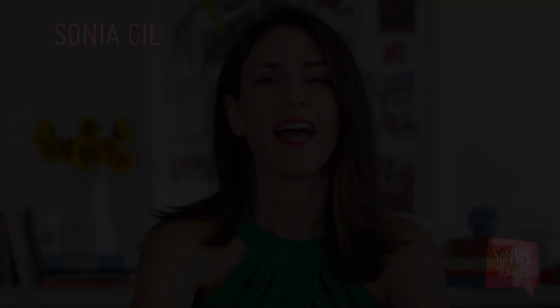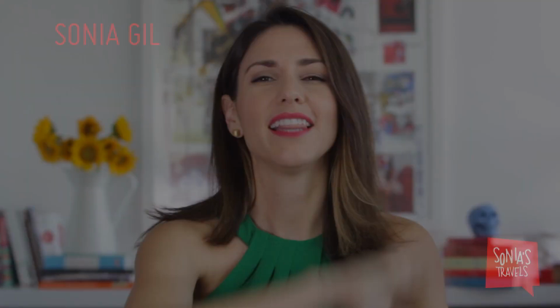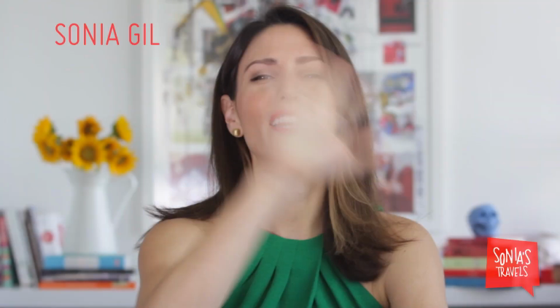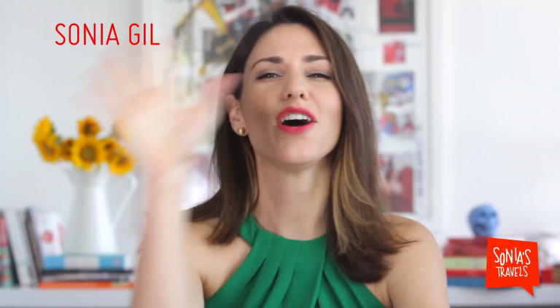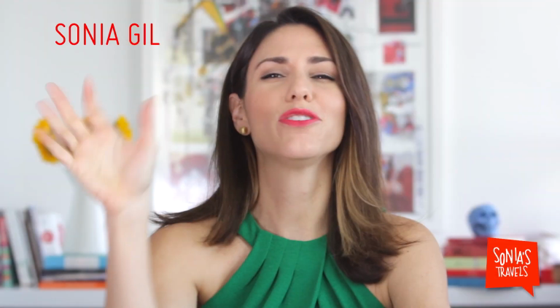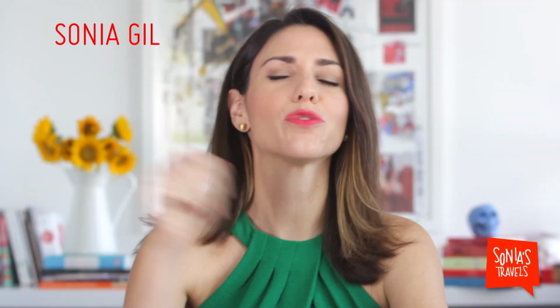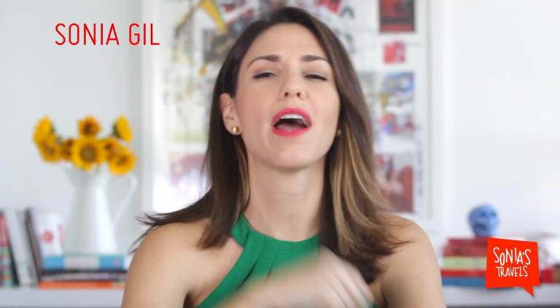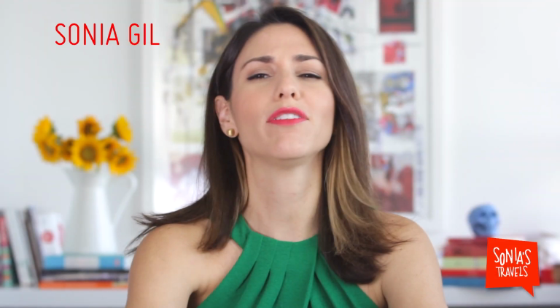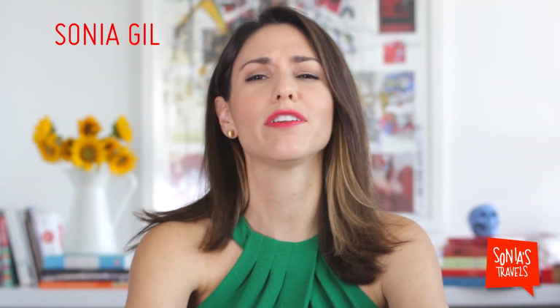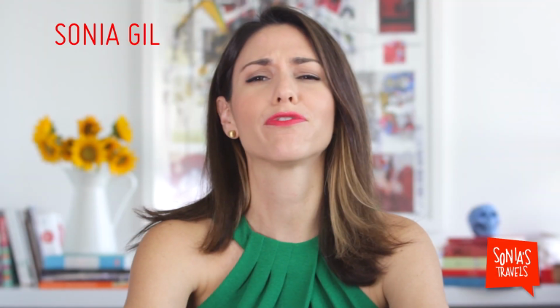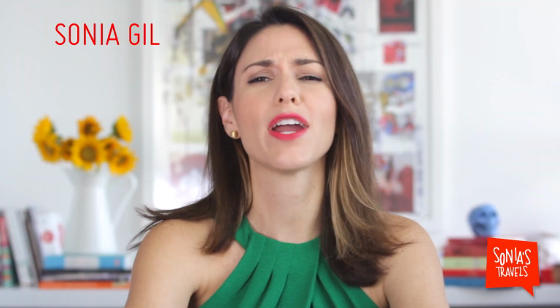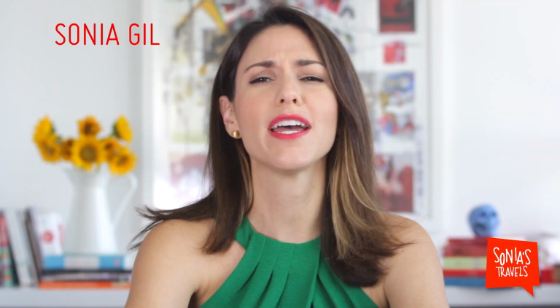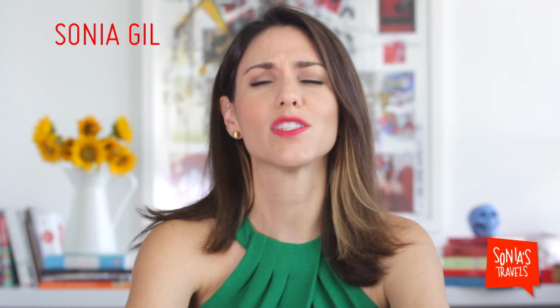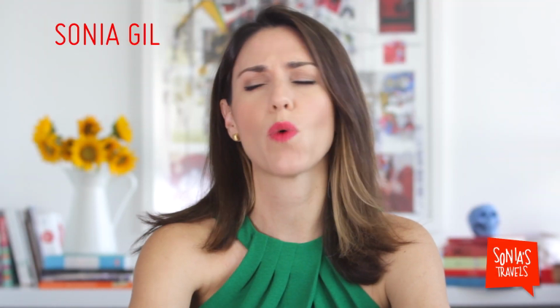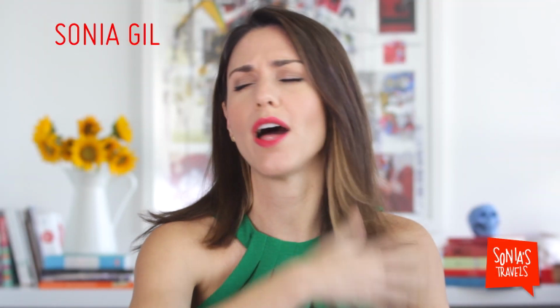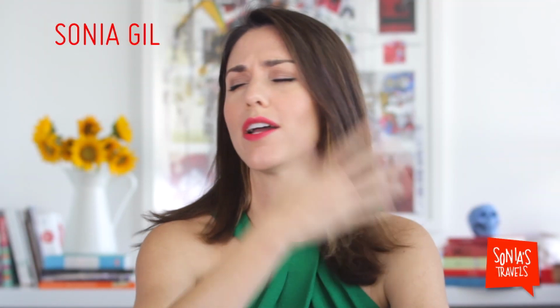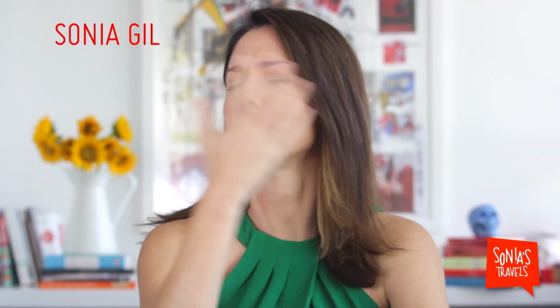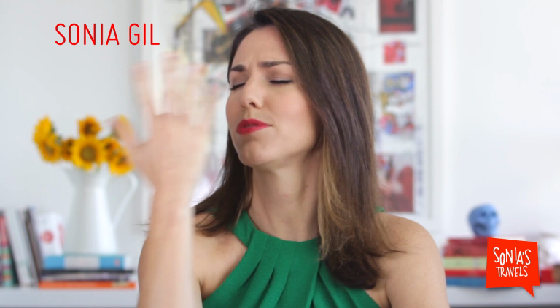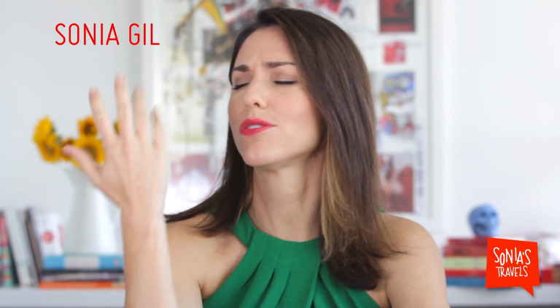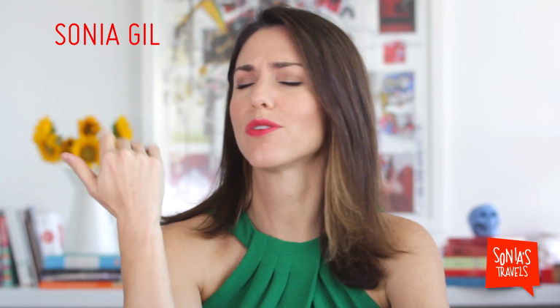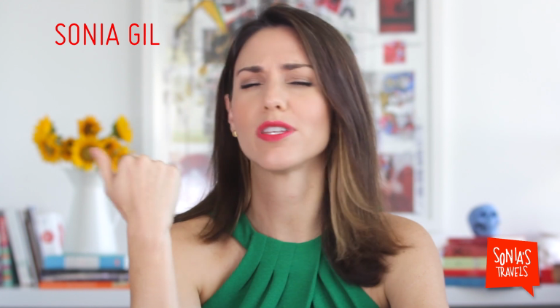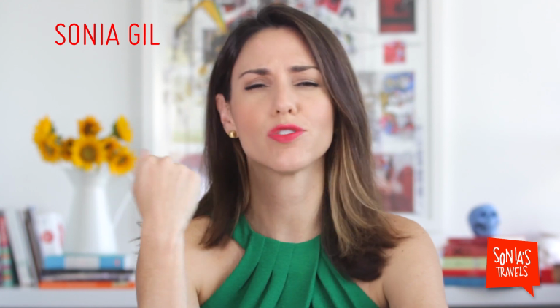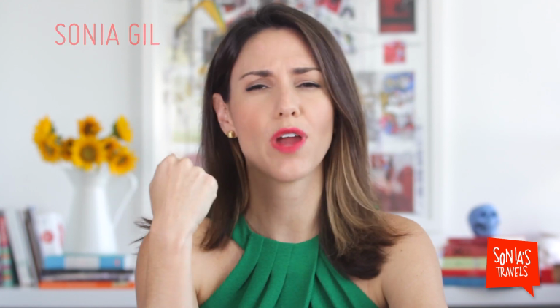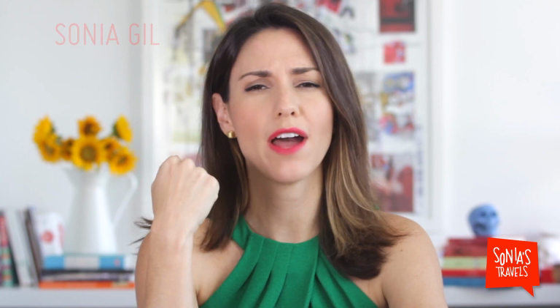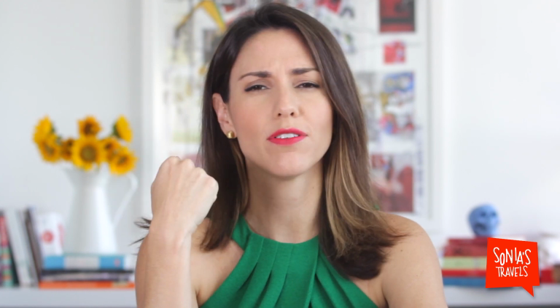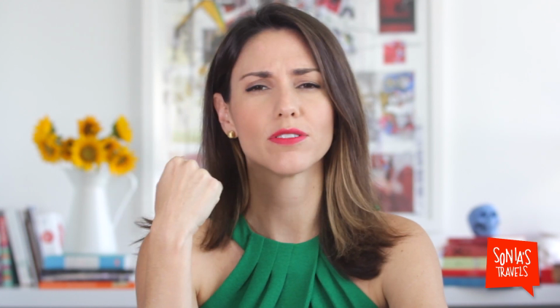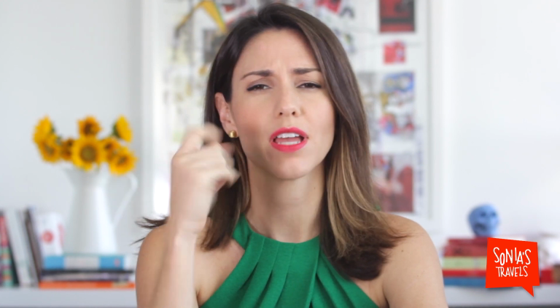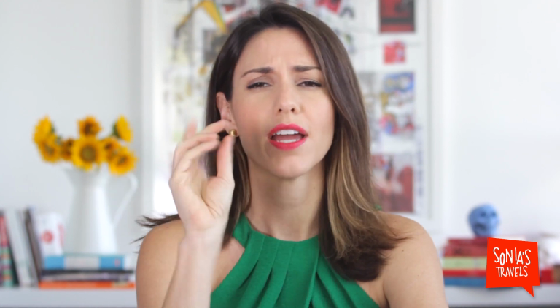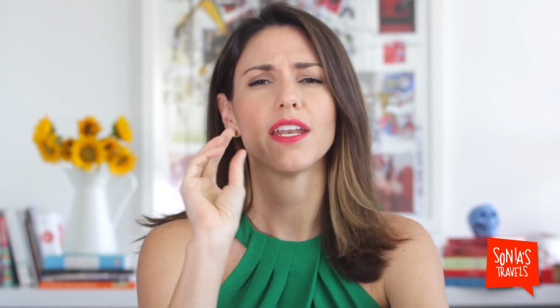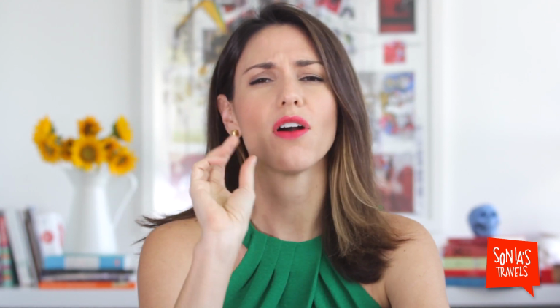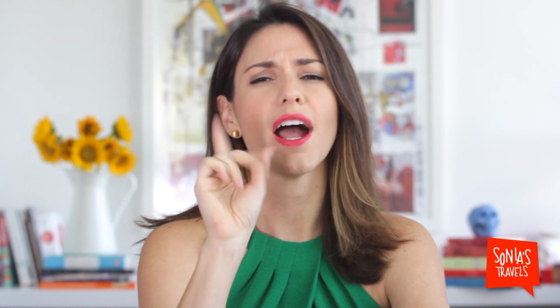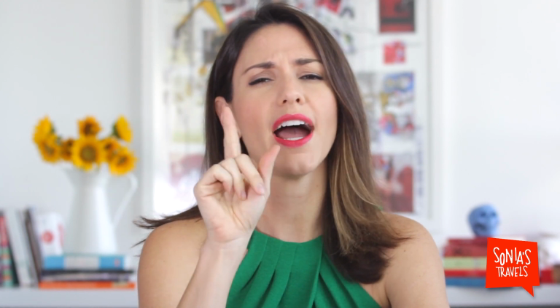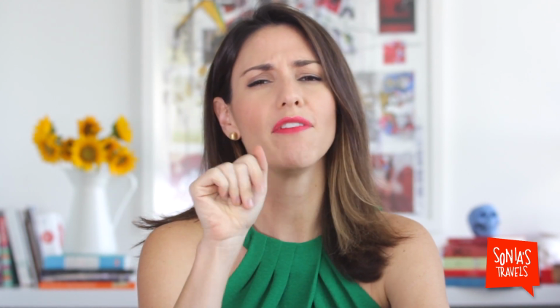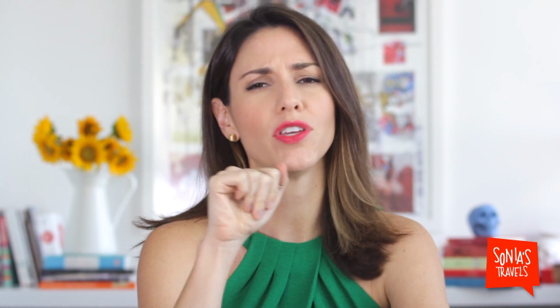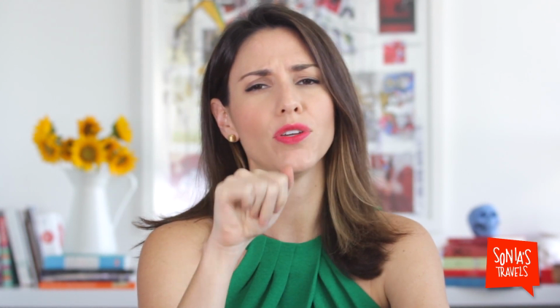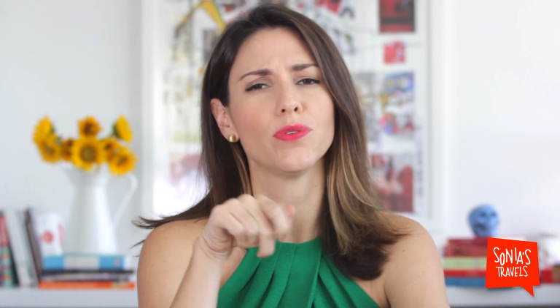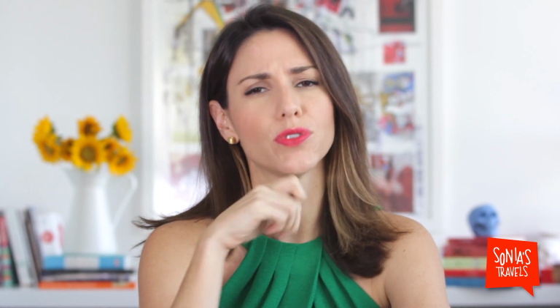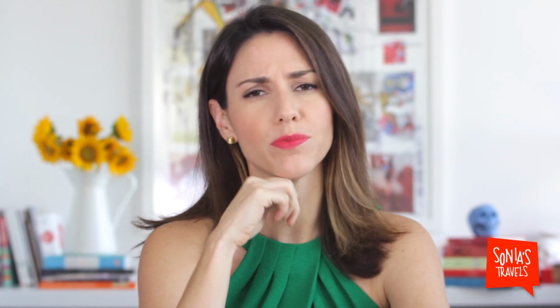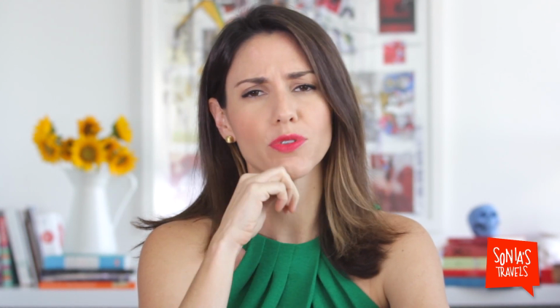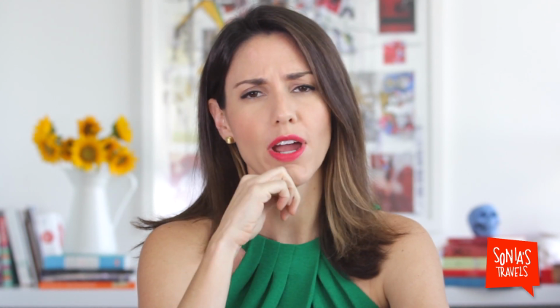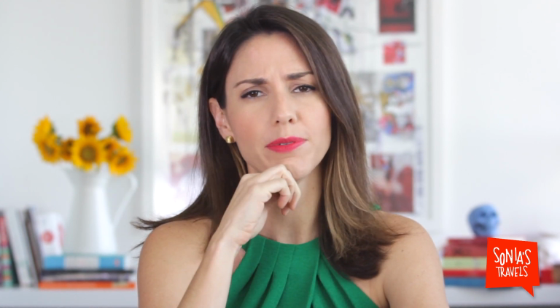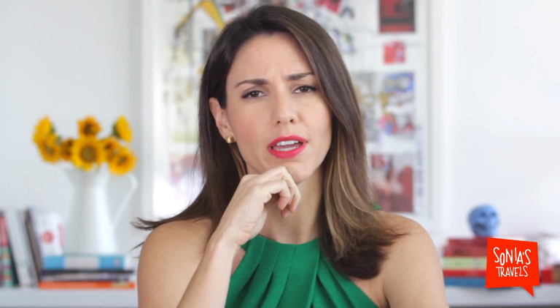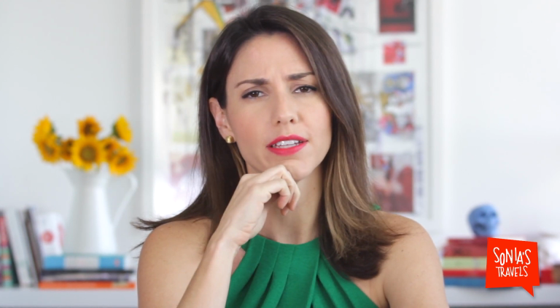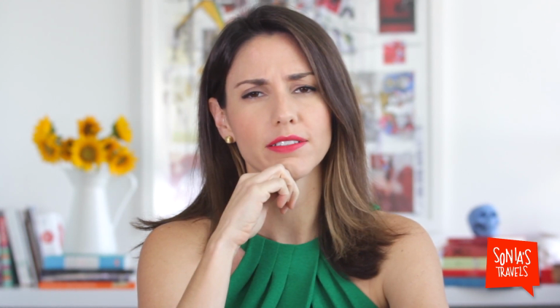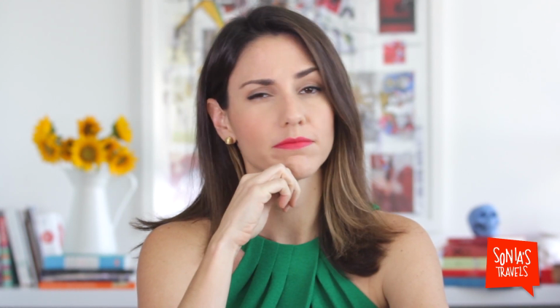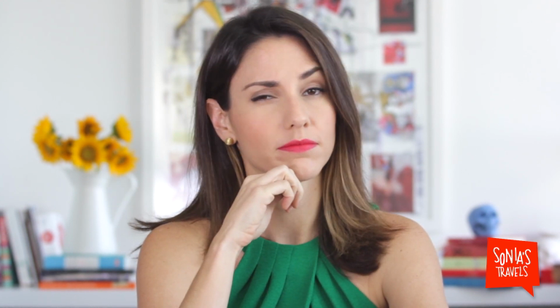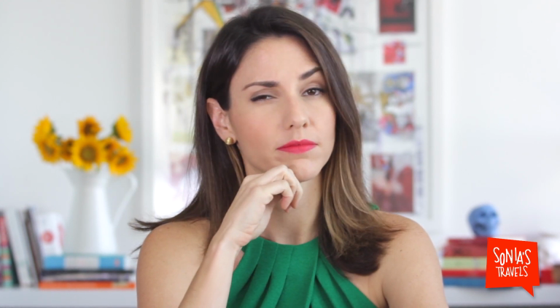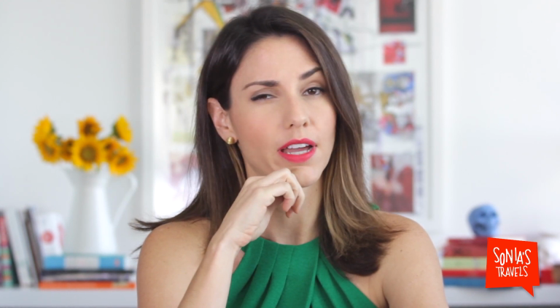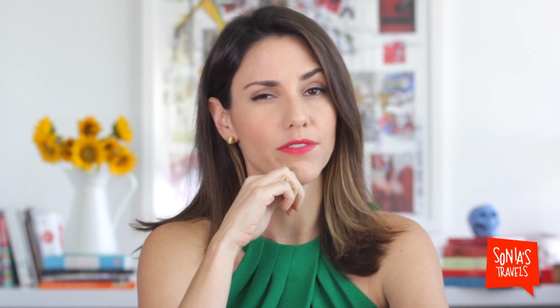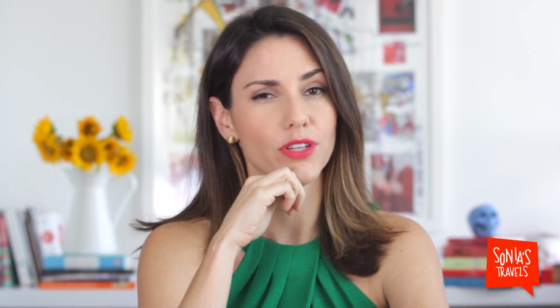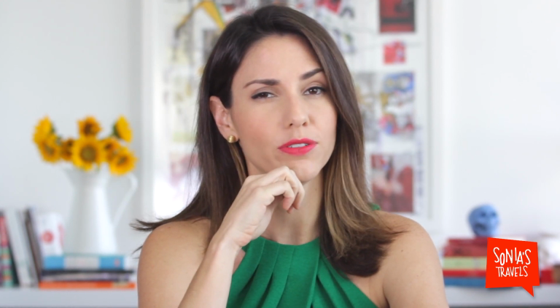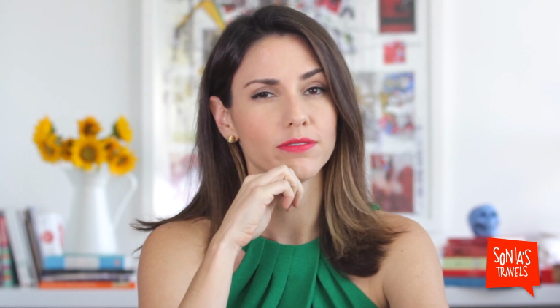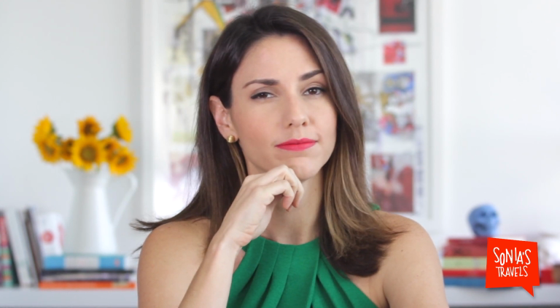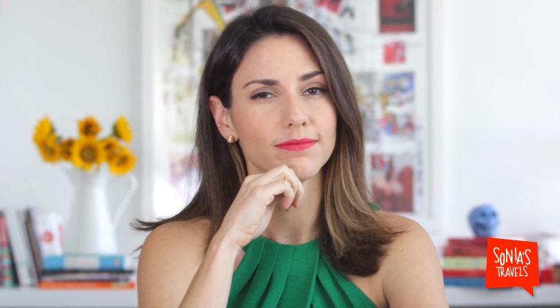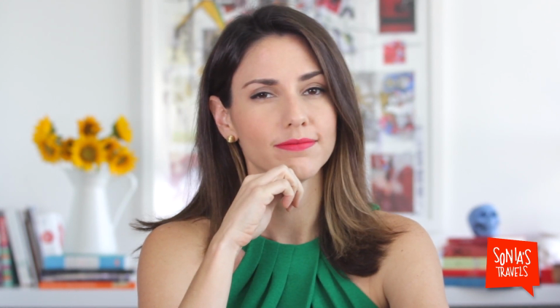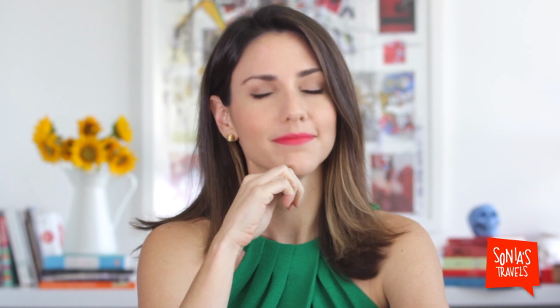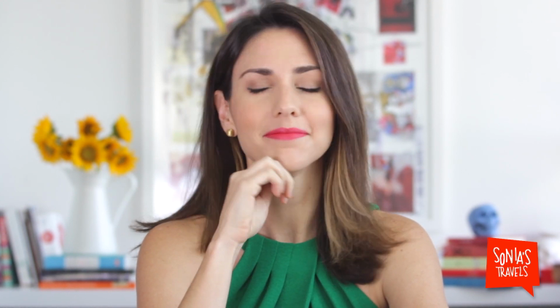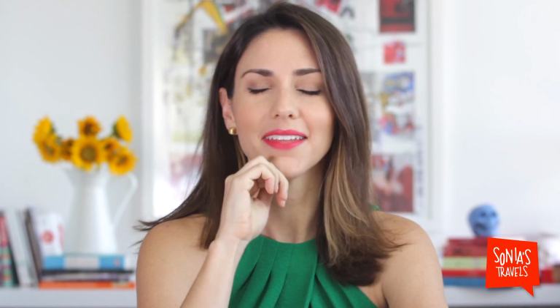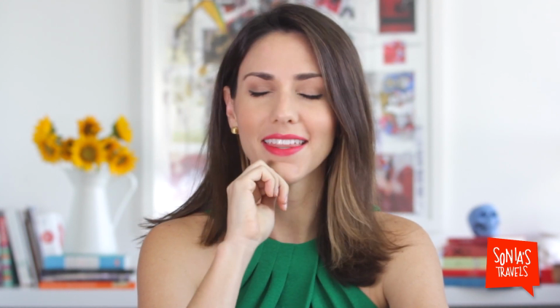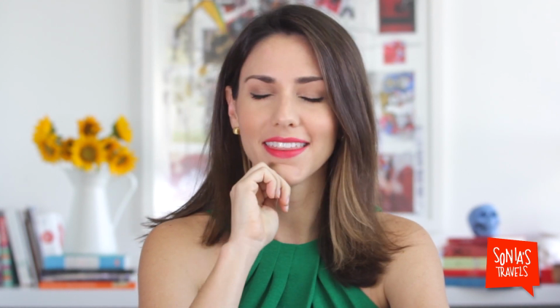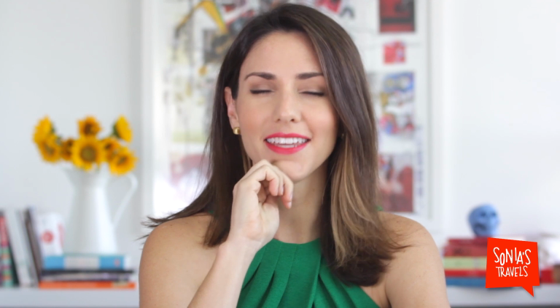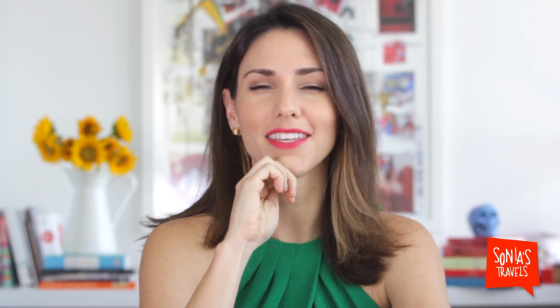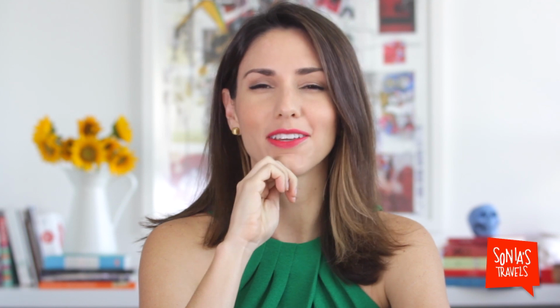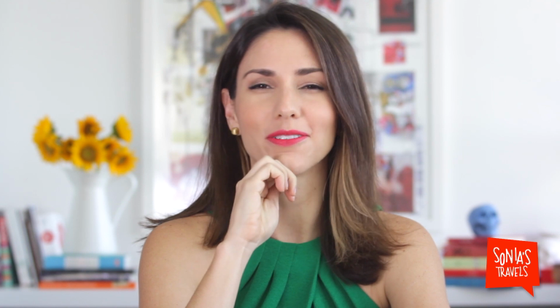Hello traveling friends! Welcome to Sonia's Travels. Have you subscribed yet? Have you? Thank you.